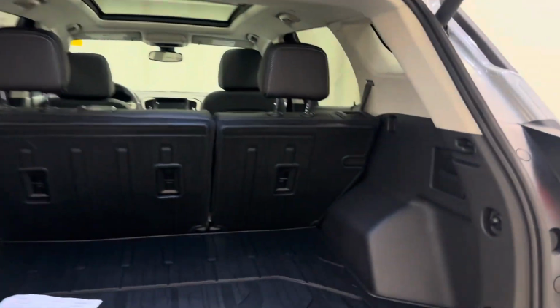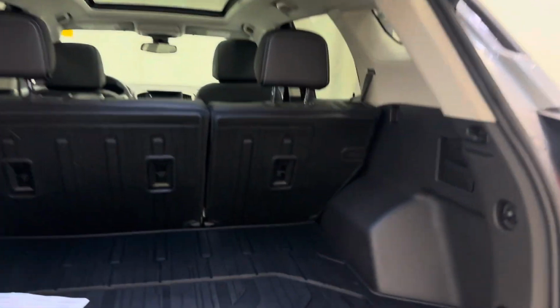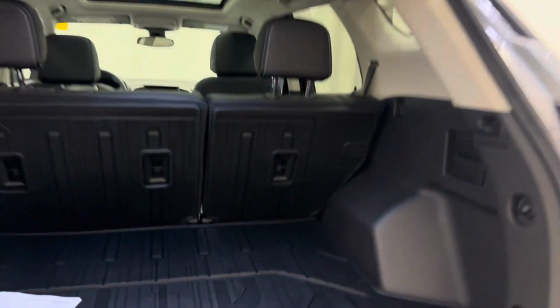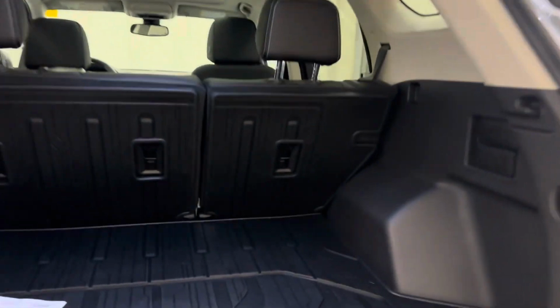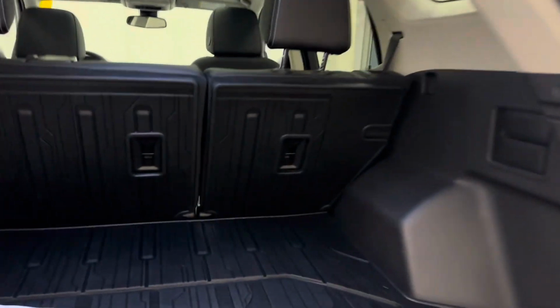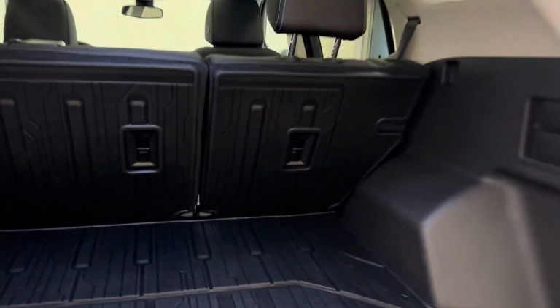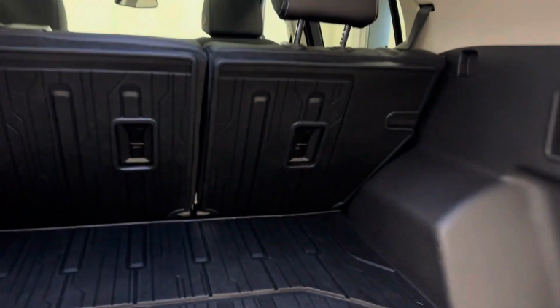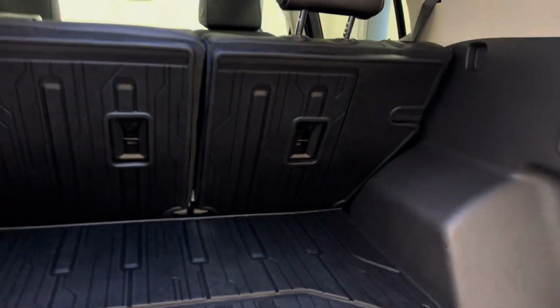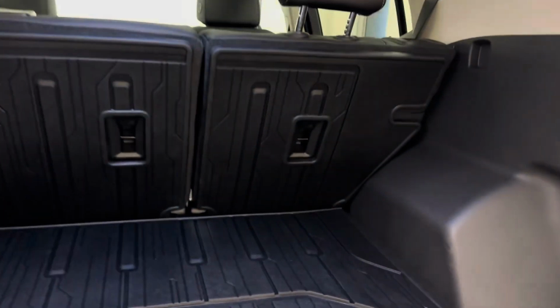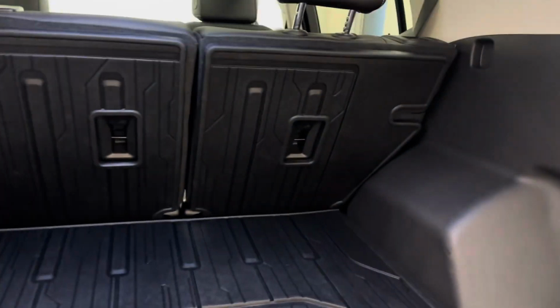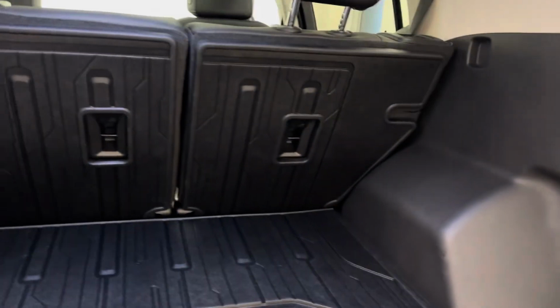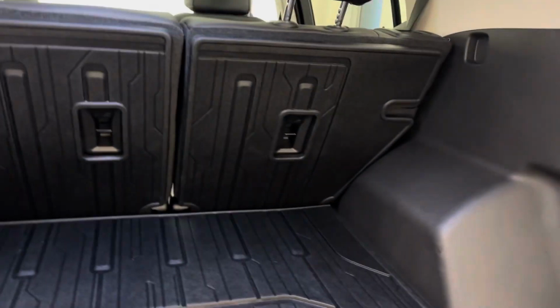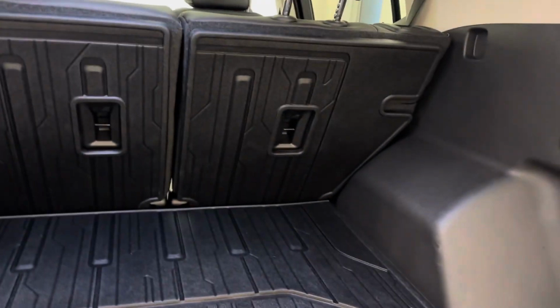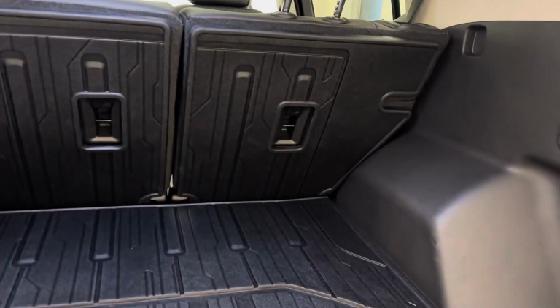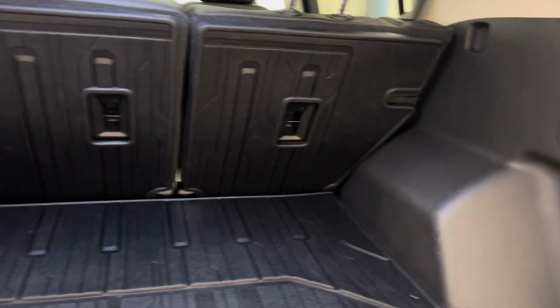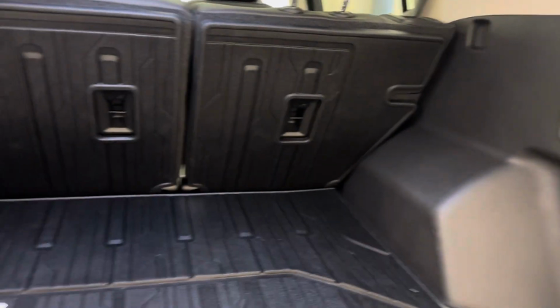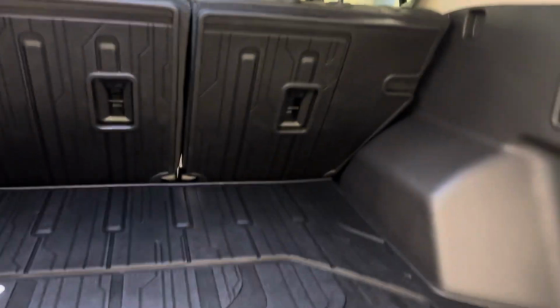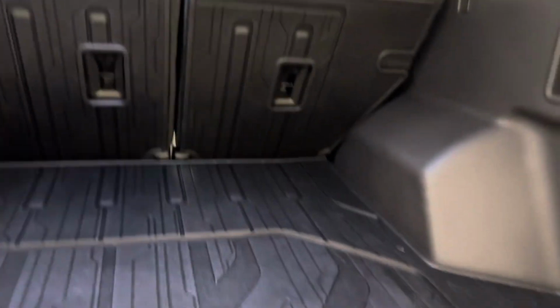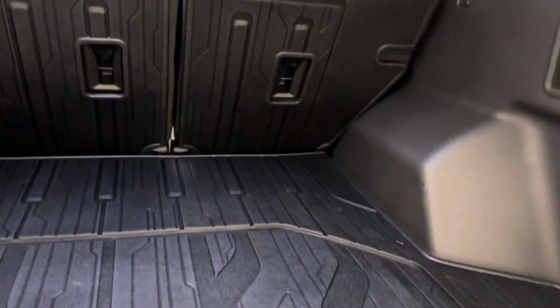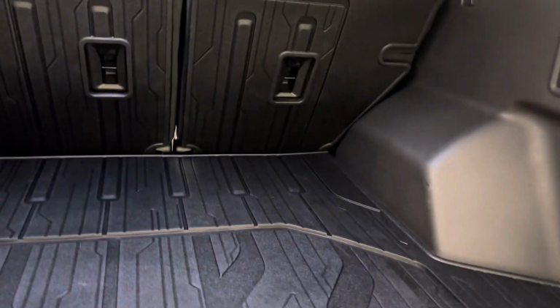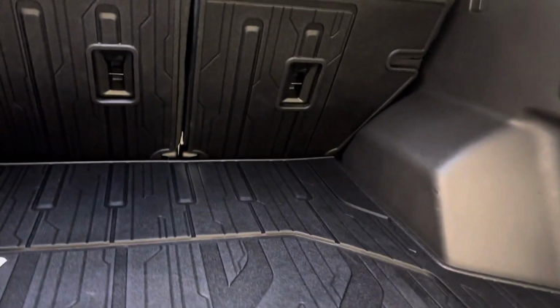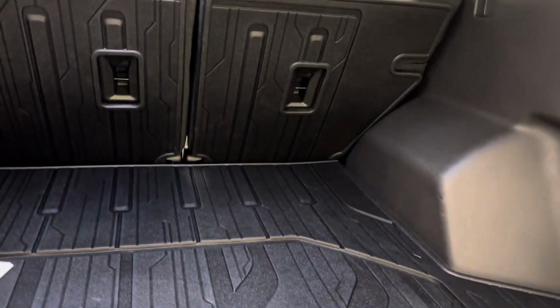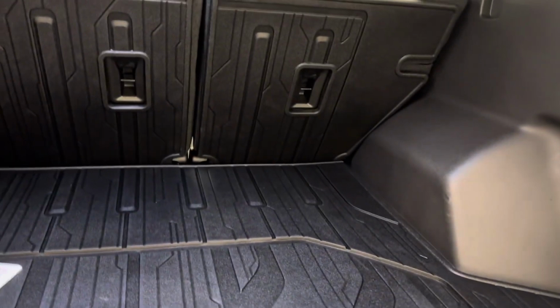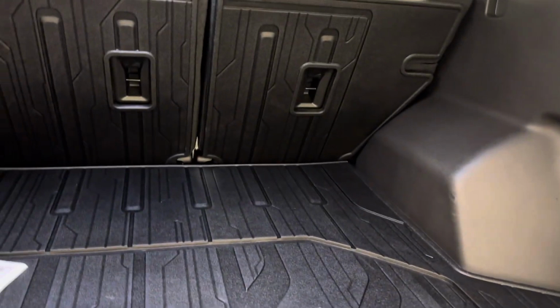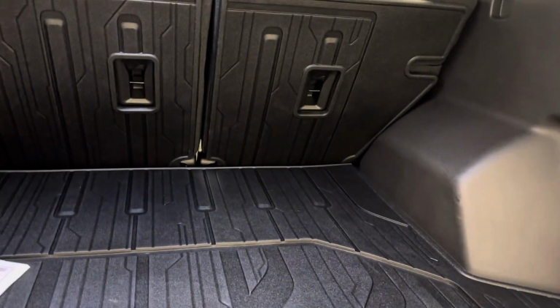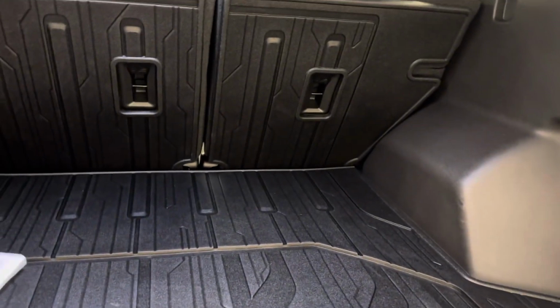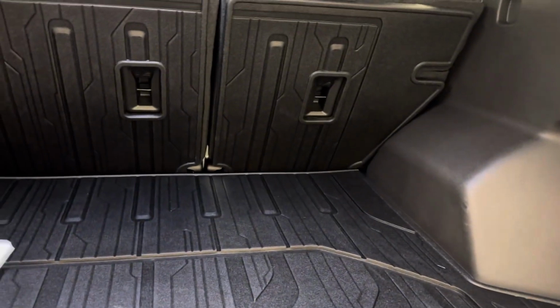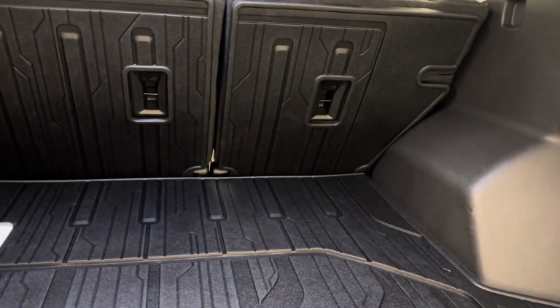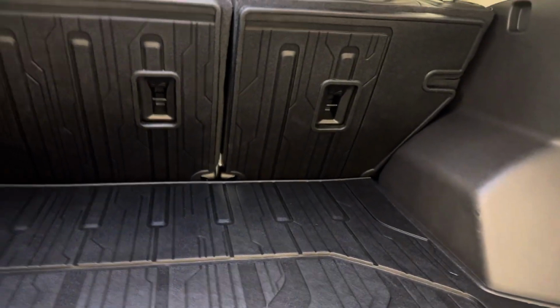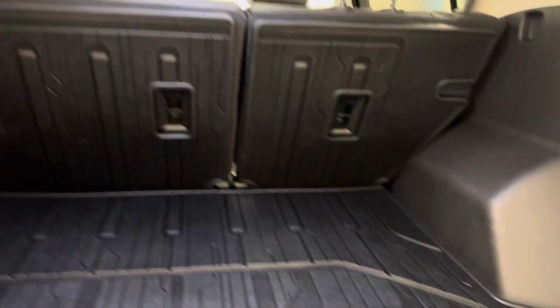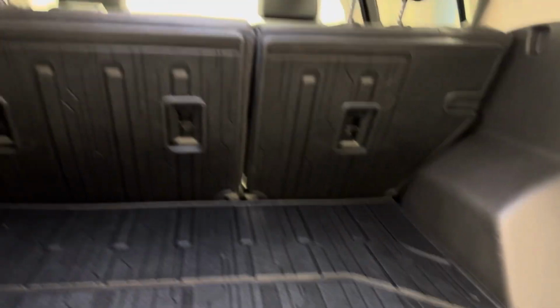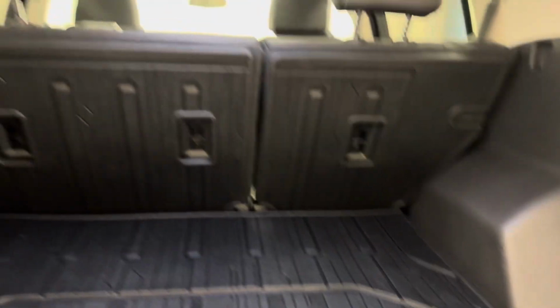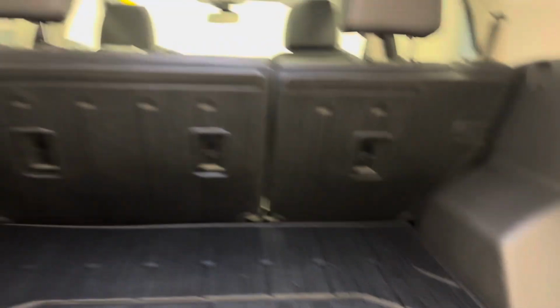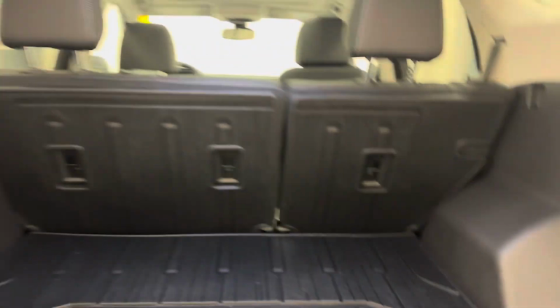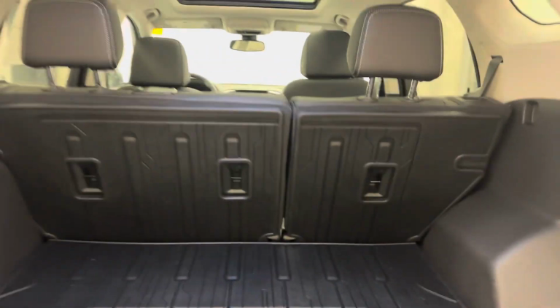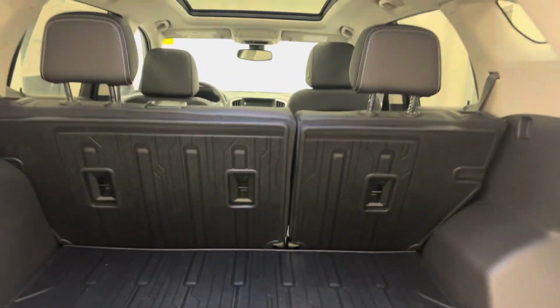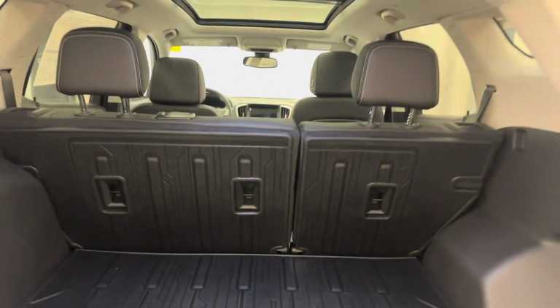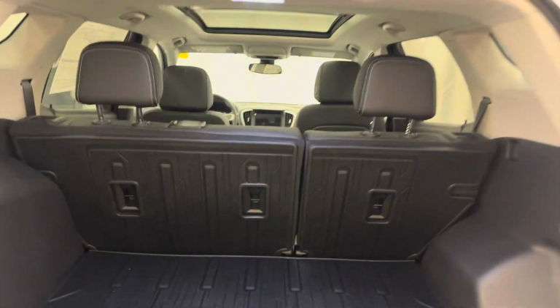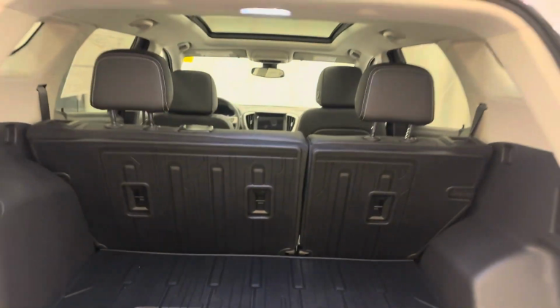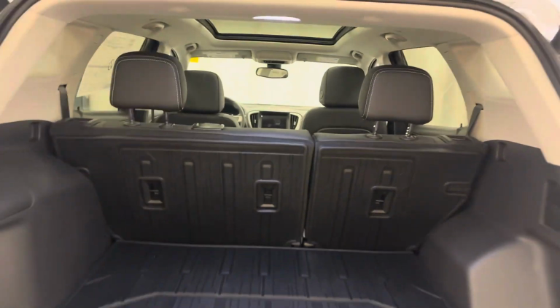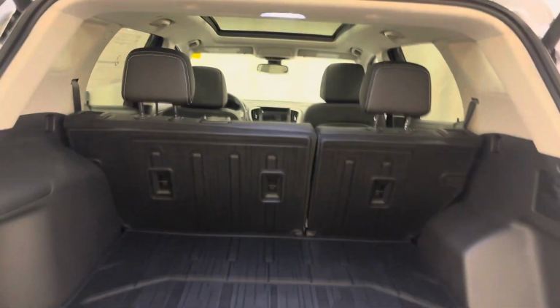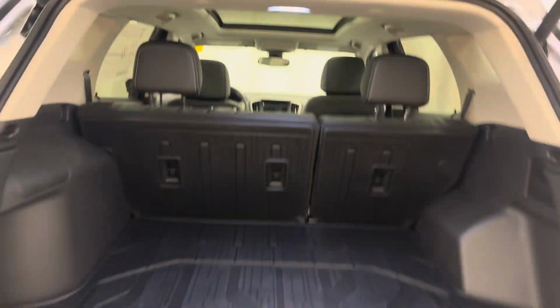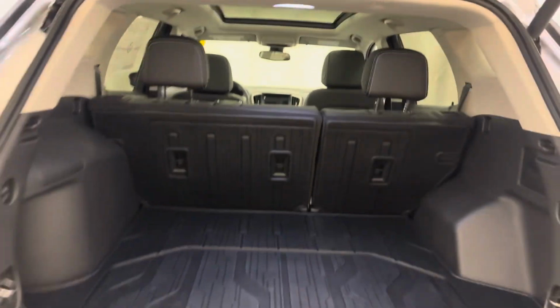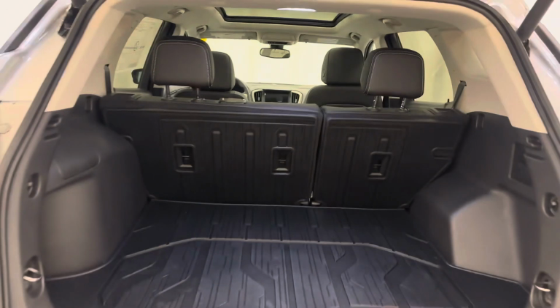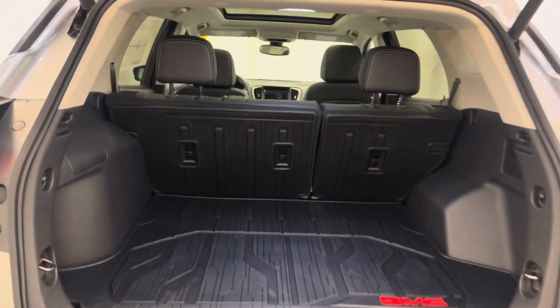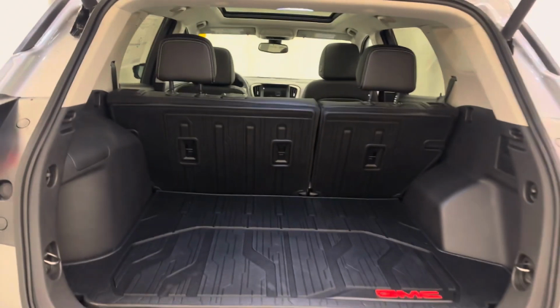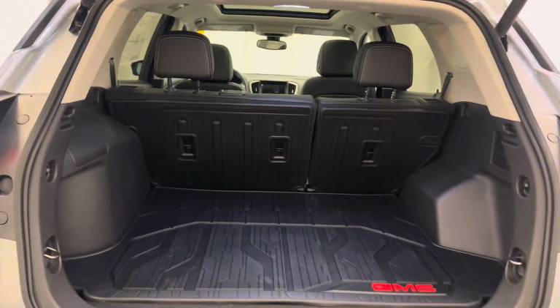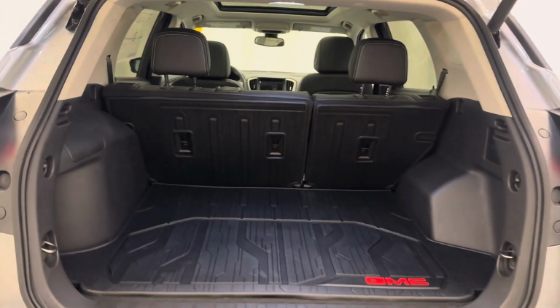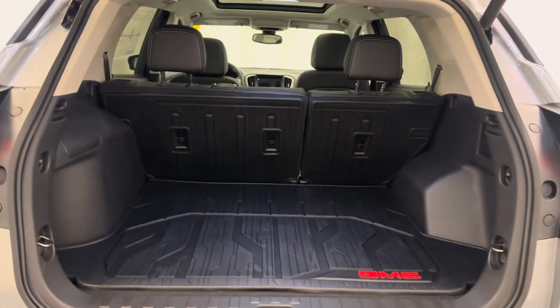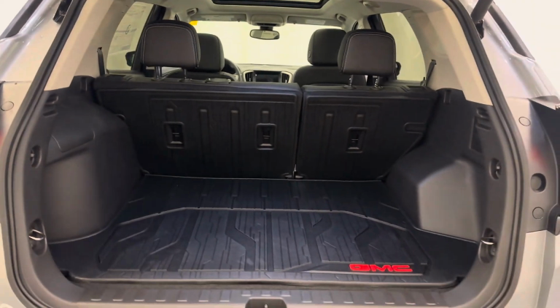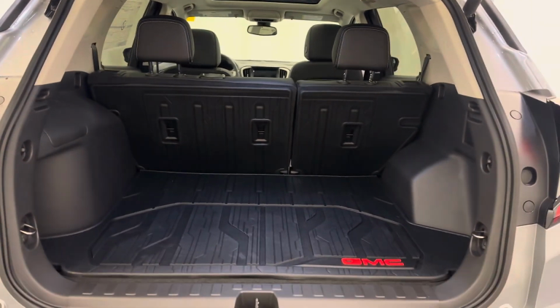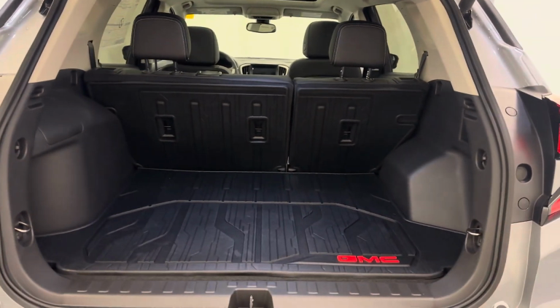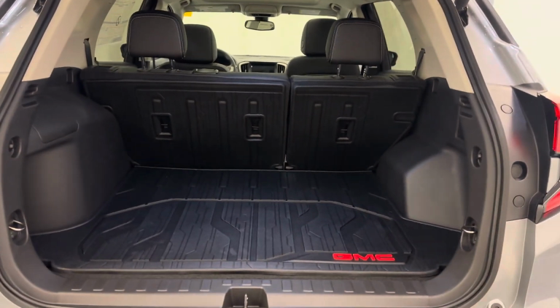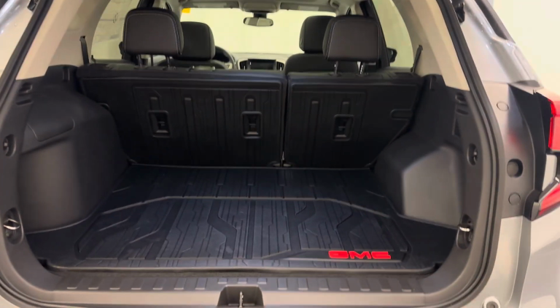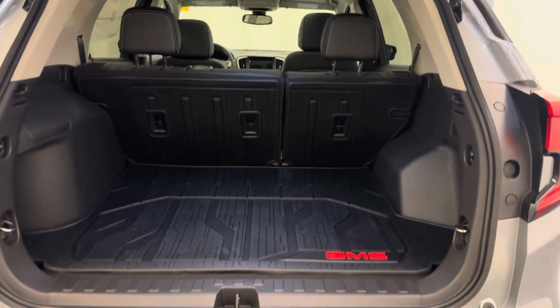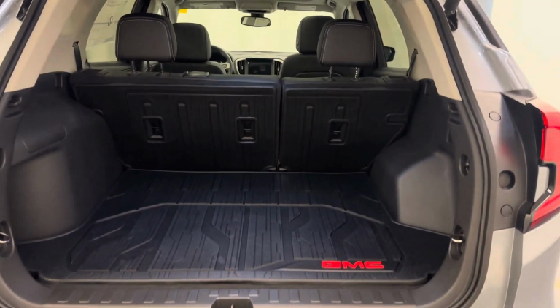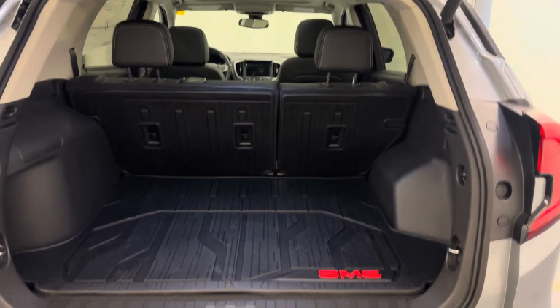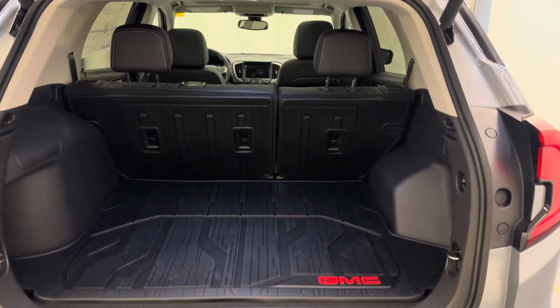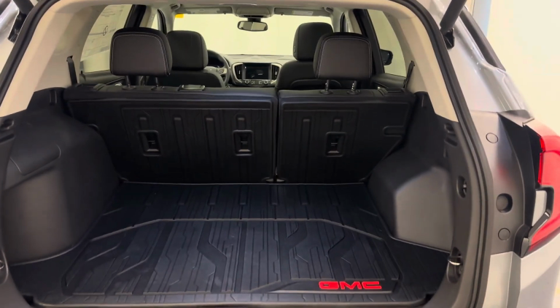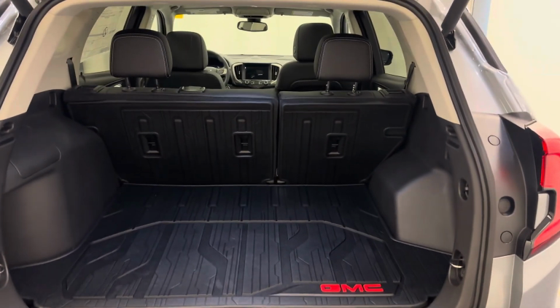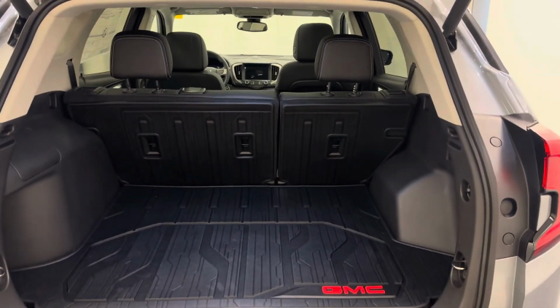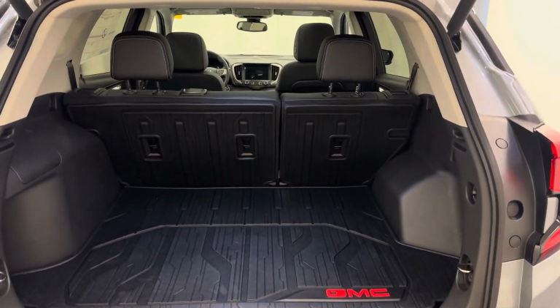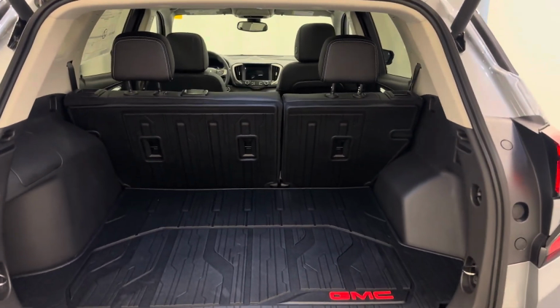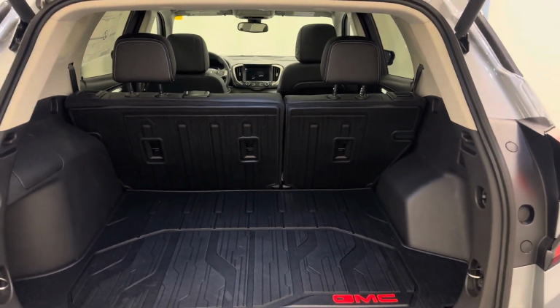We've got a rubber floor lining for all your cargo space.